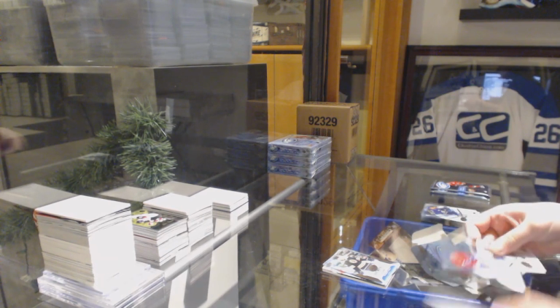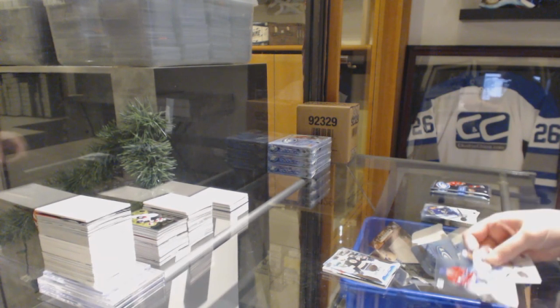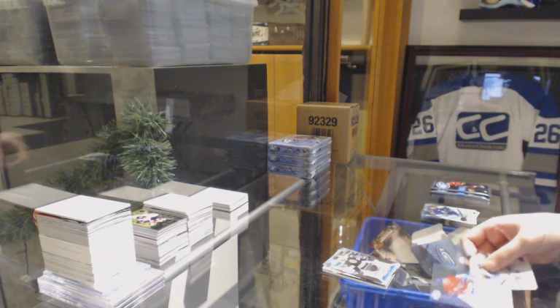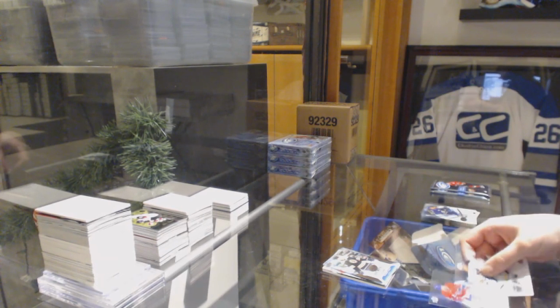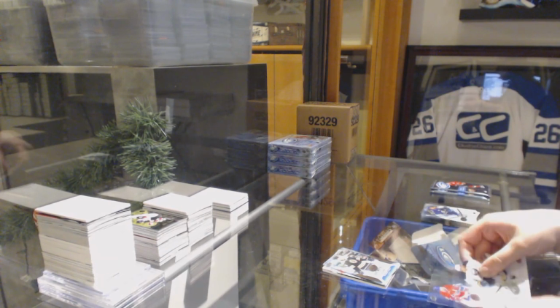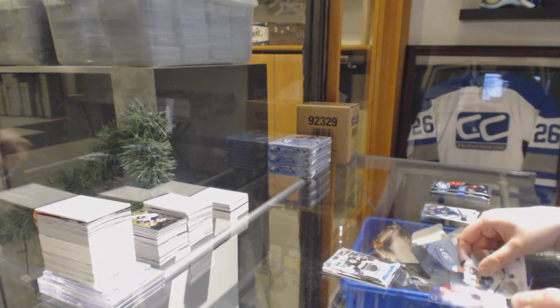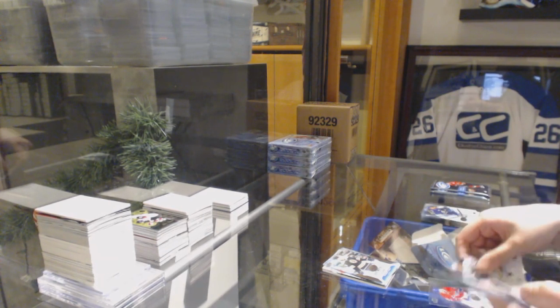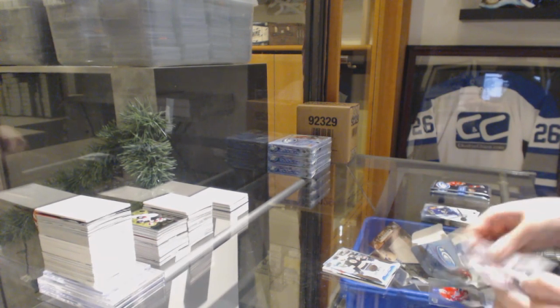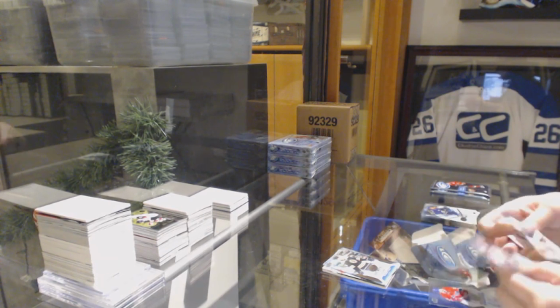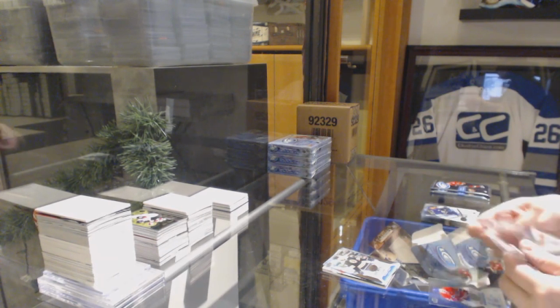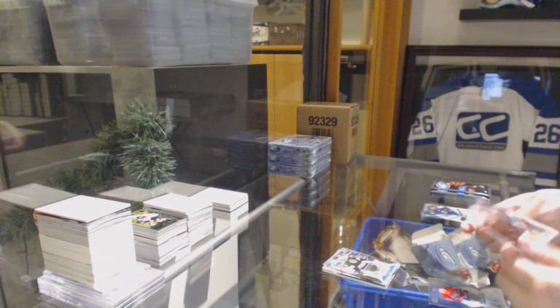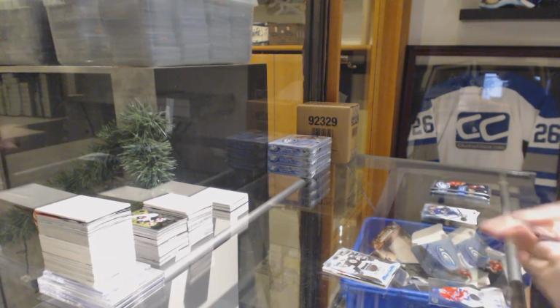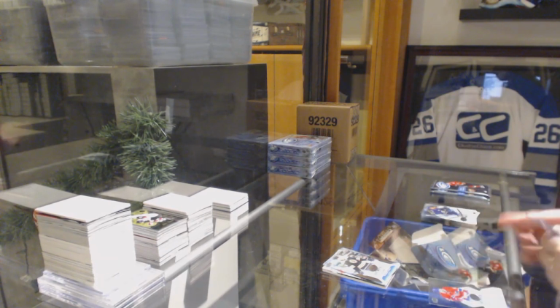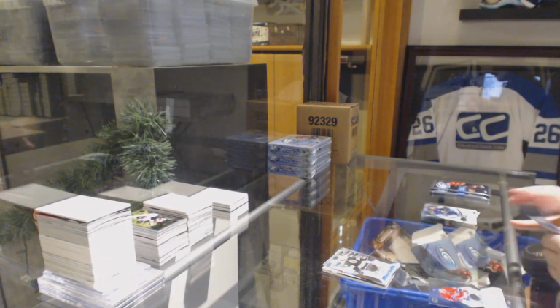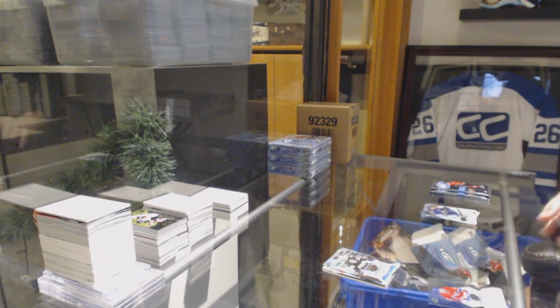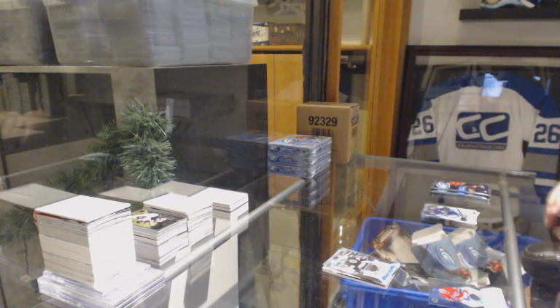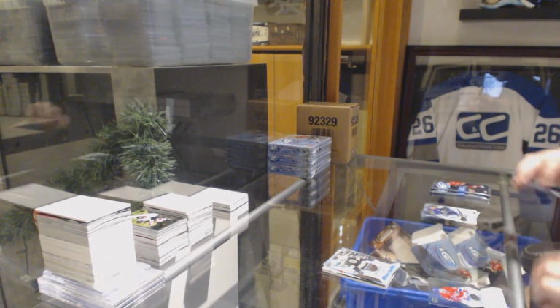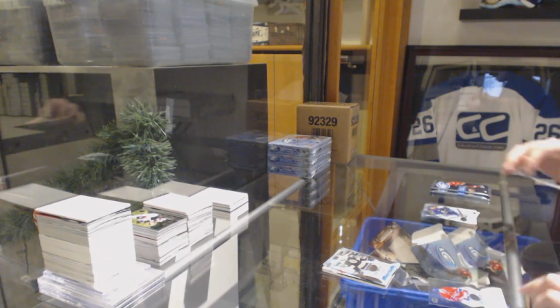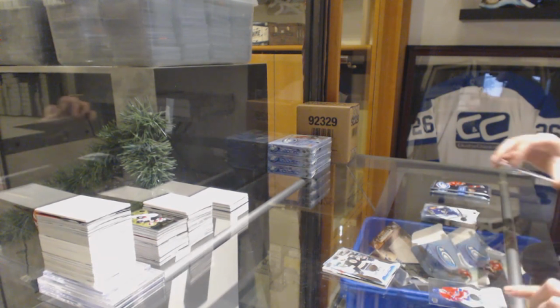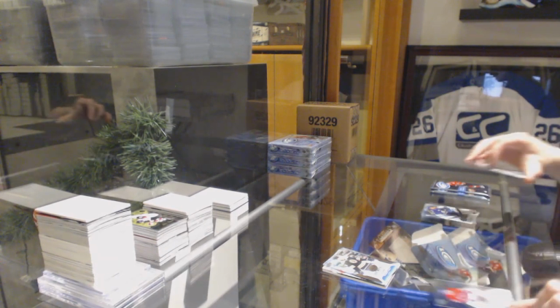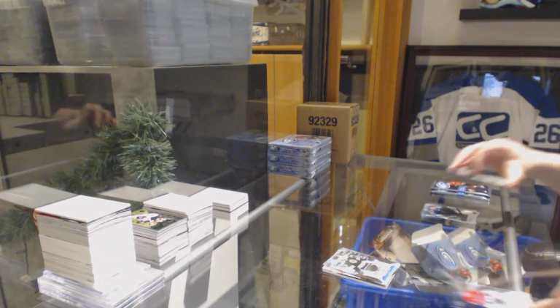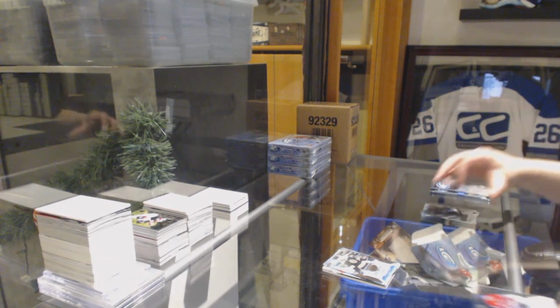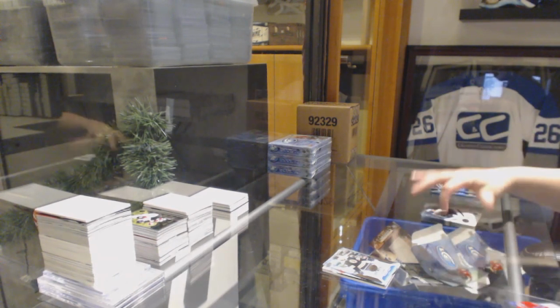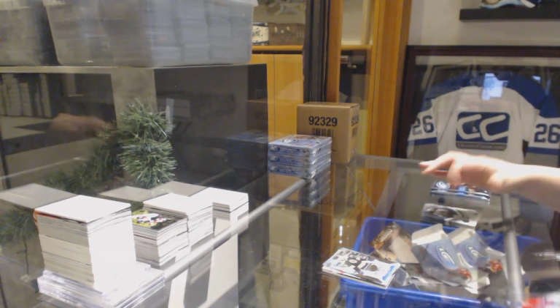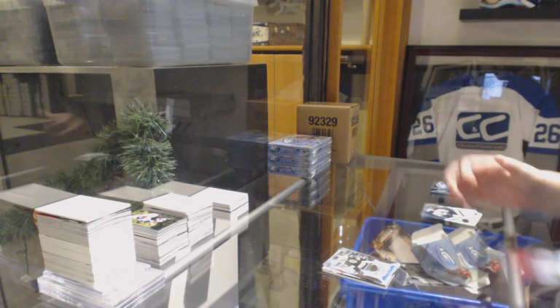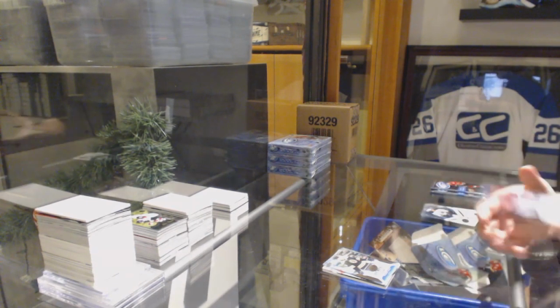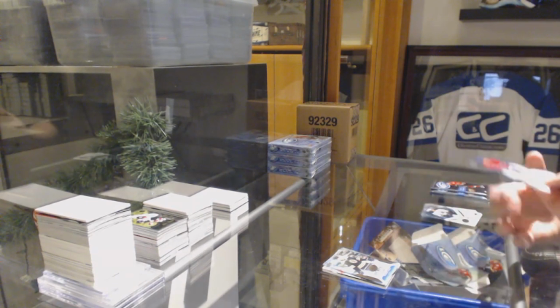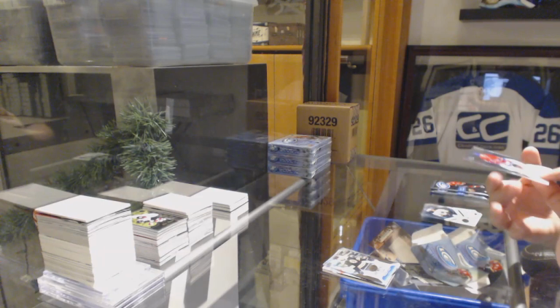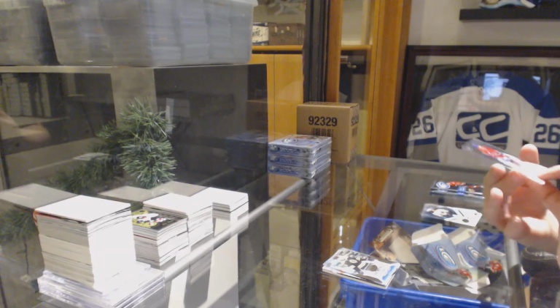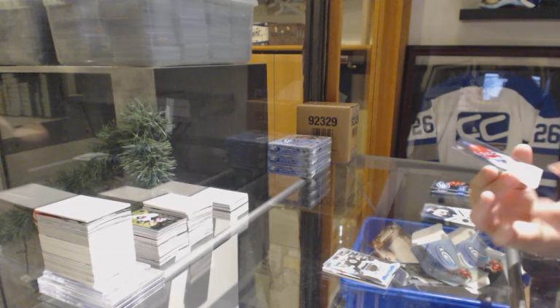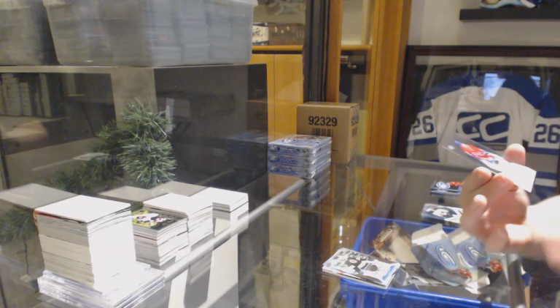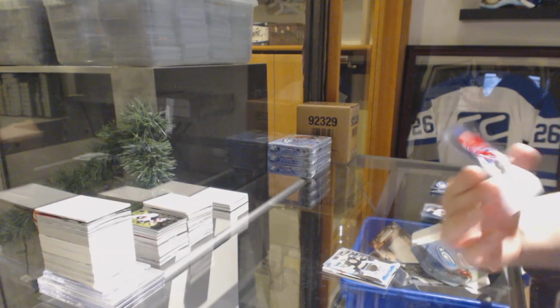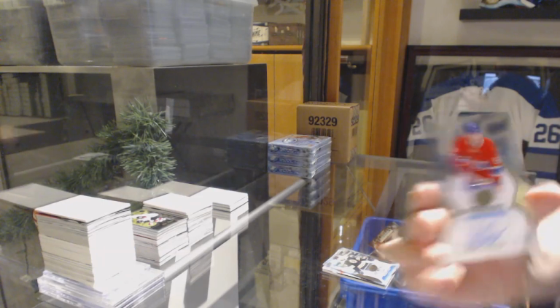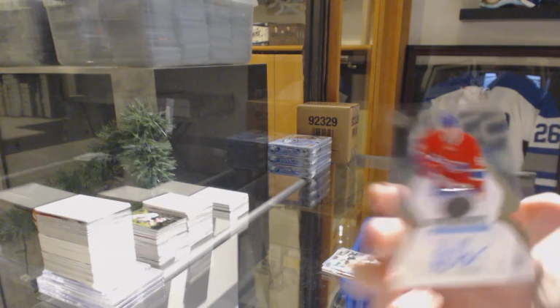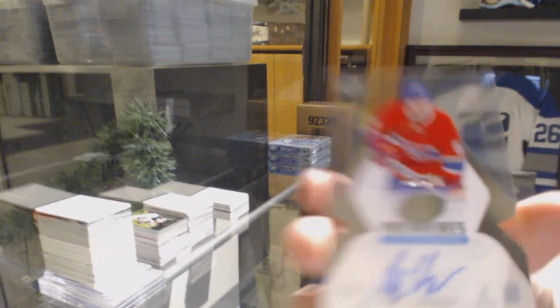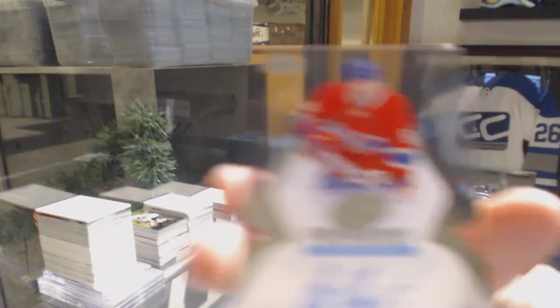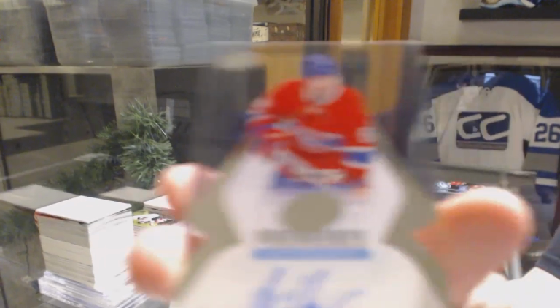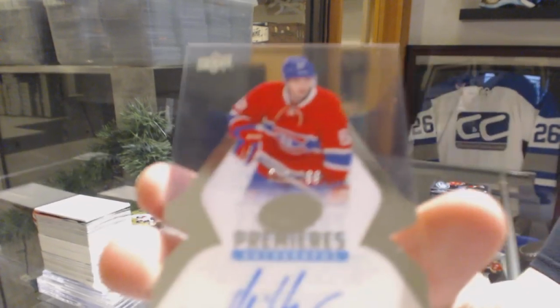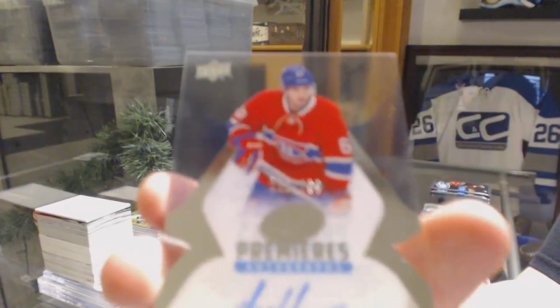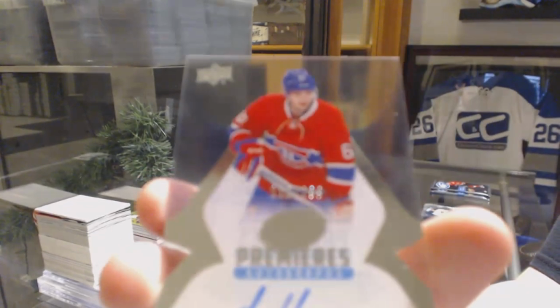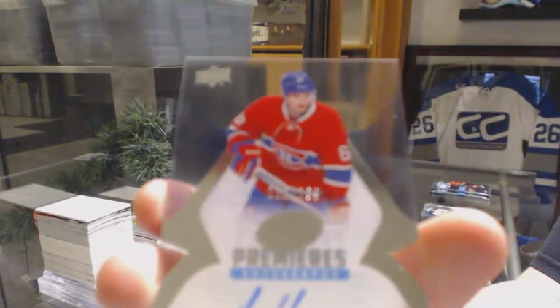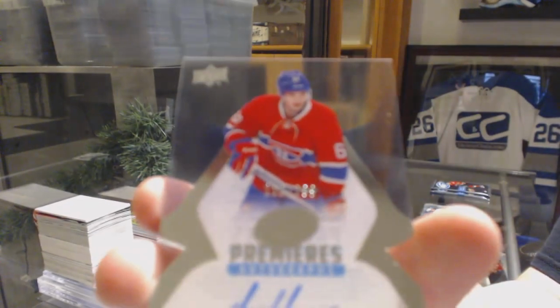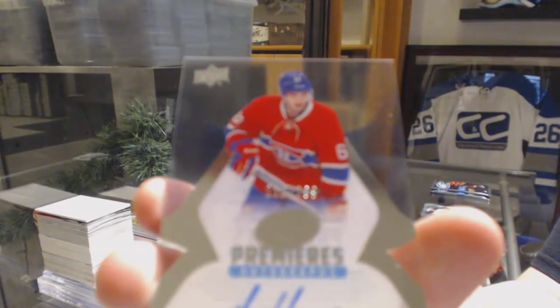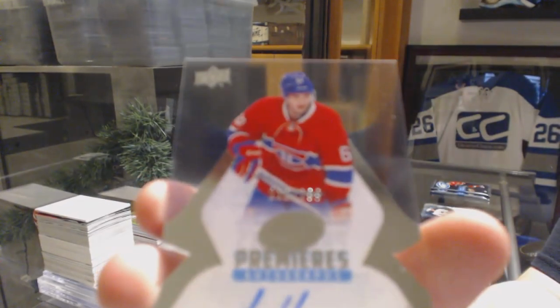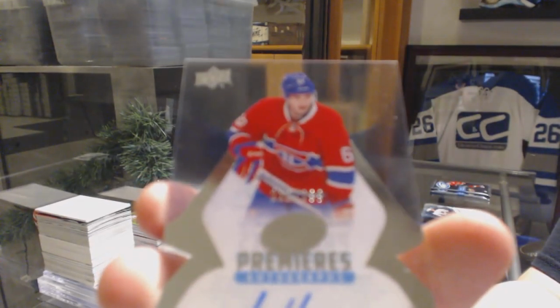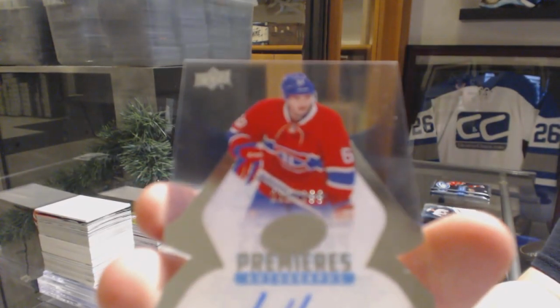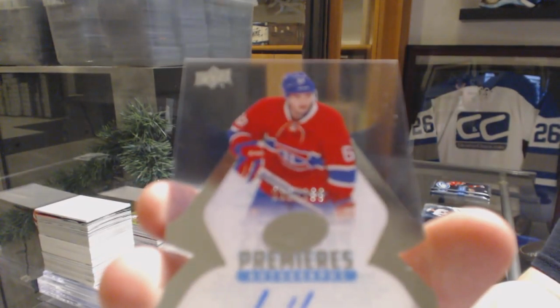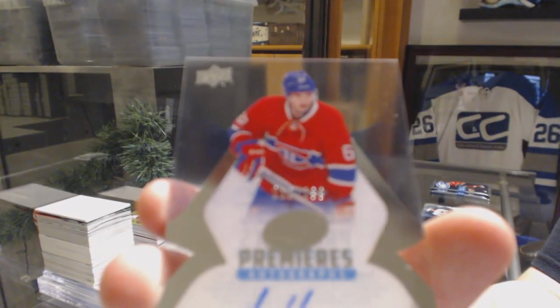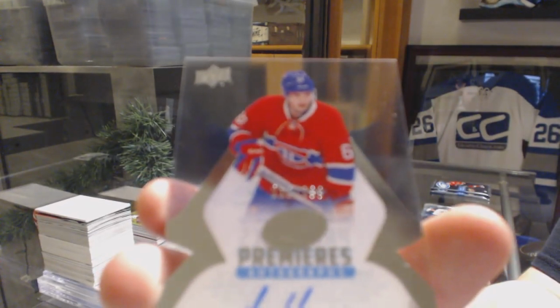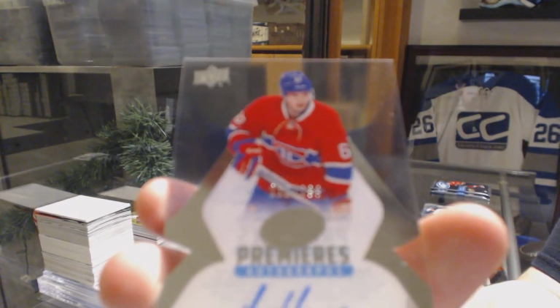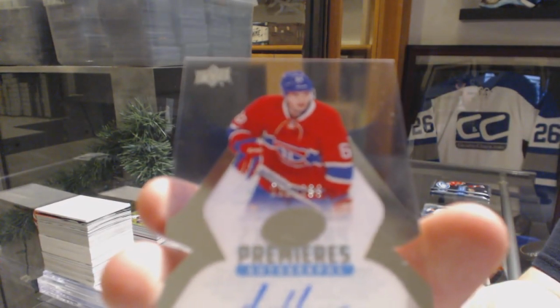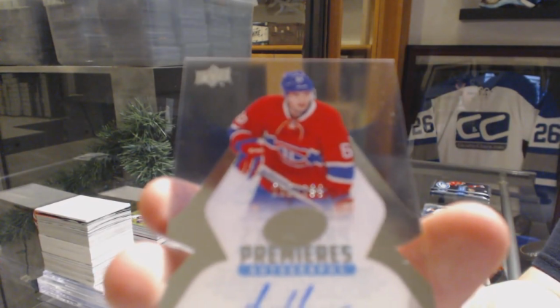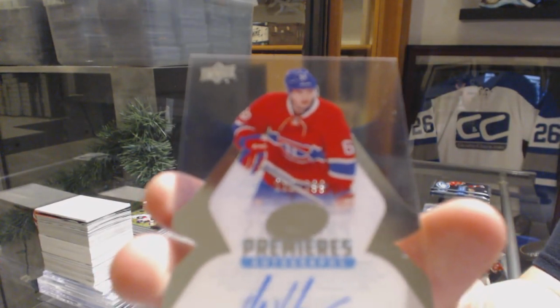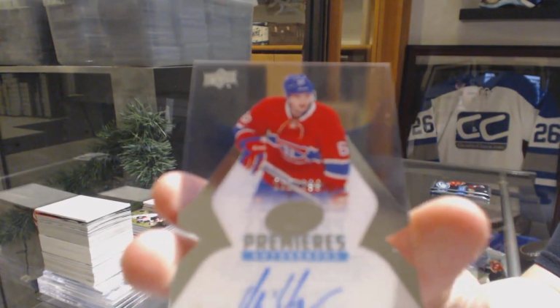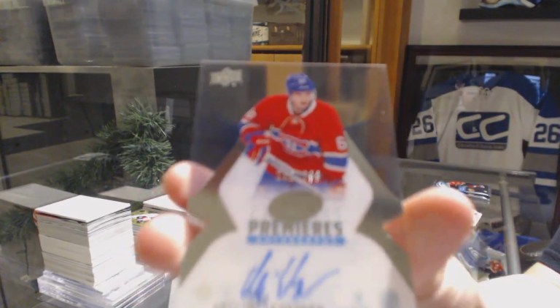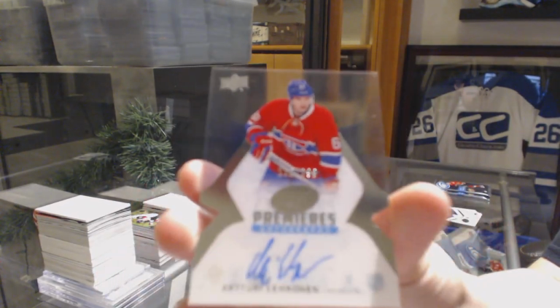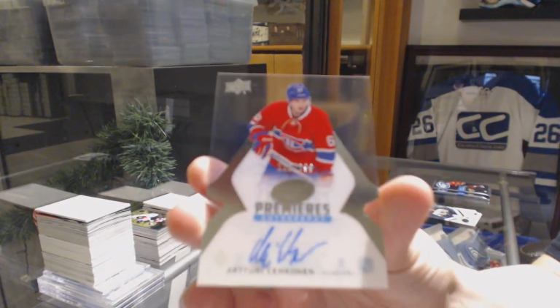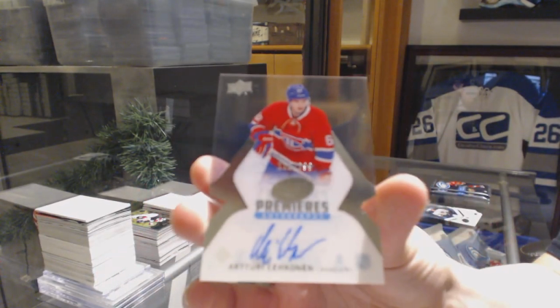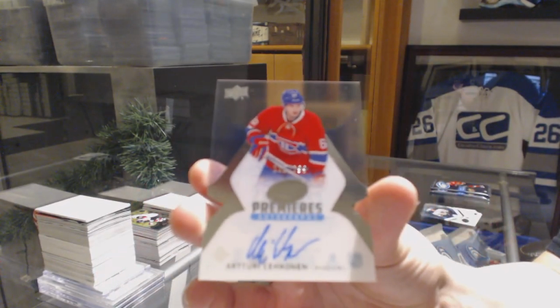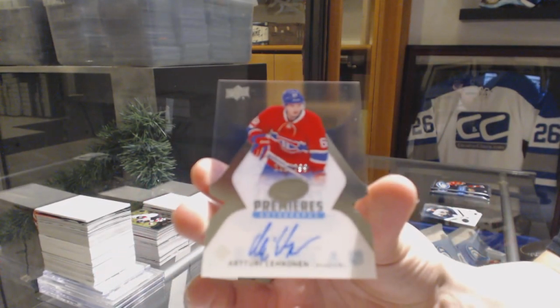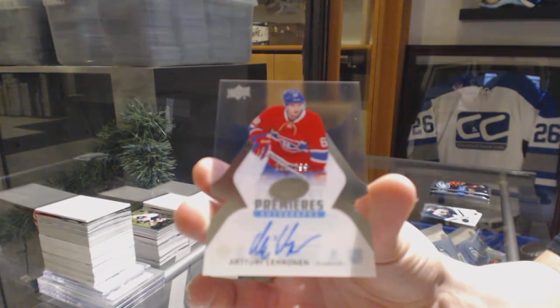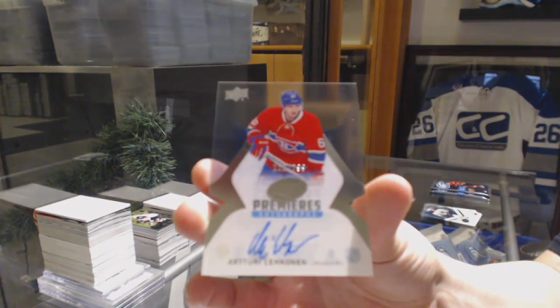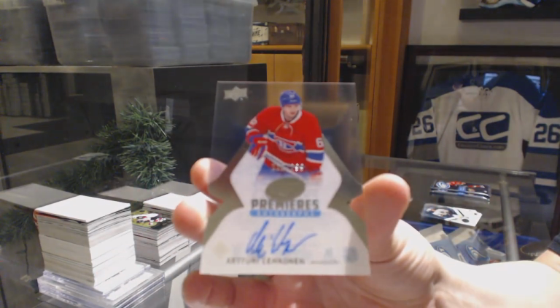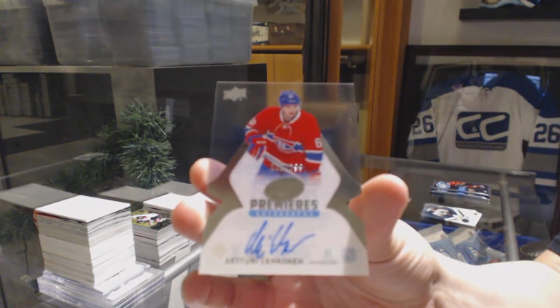We've got a $4.99 rookie for the Bruins of Brandon Carlo. We've got an Ice Premieres, numbered $2.99, for the Montreal Canadiens — Artturi Lehkonen.